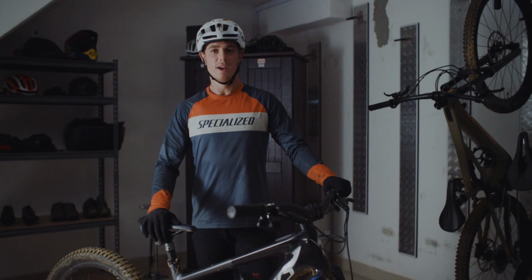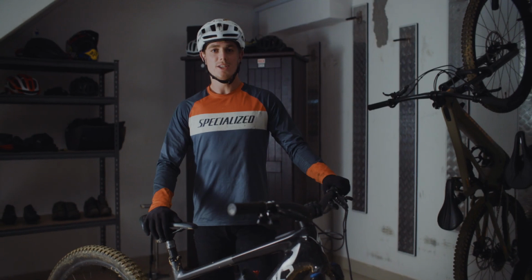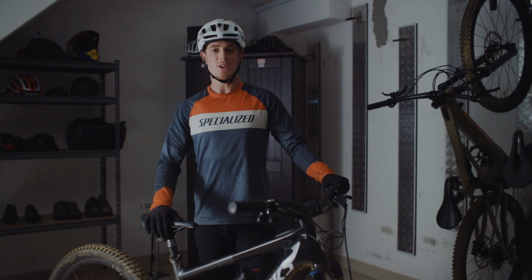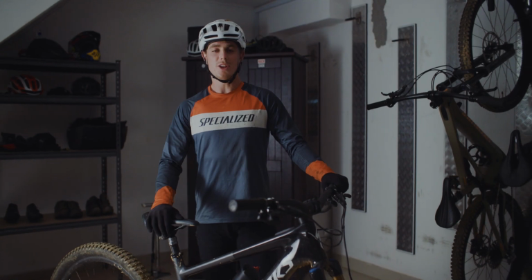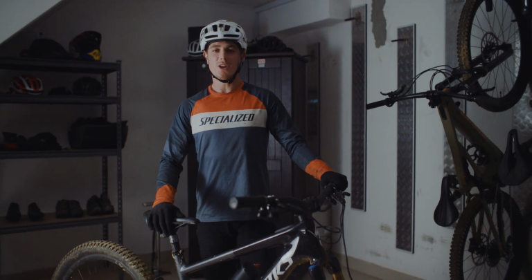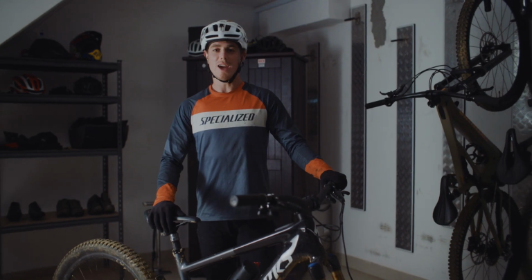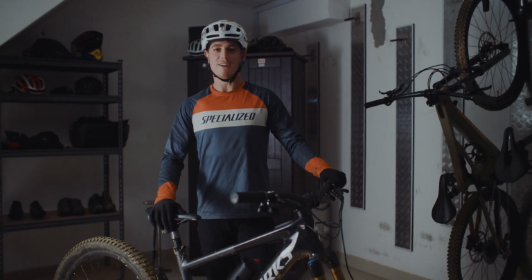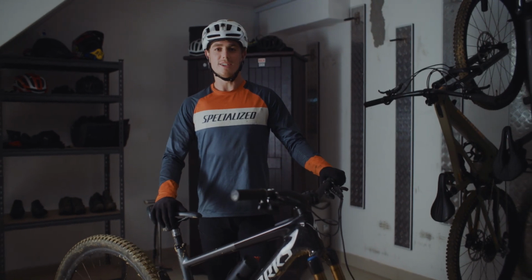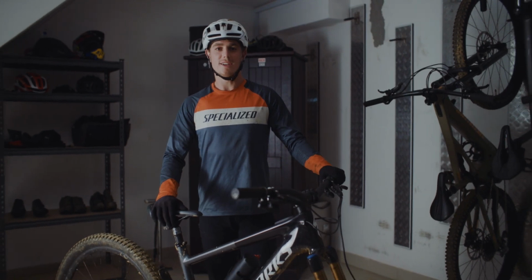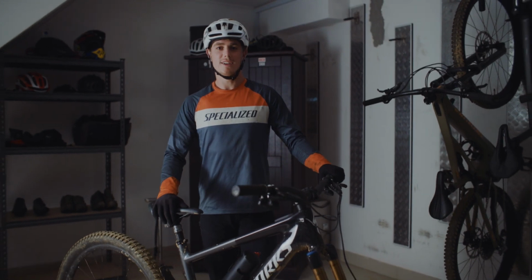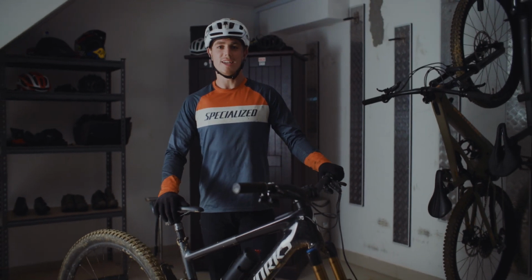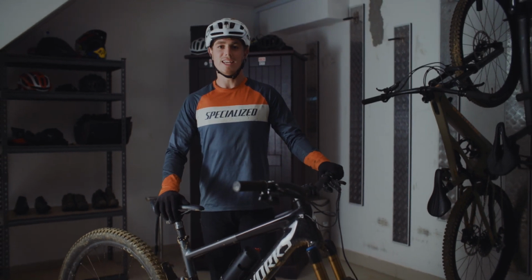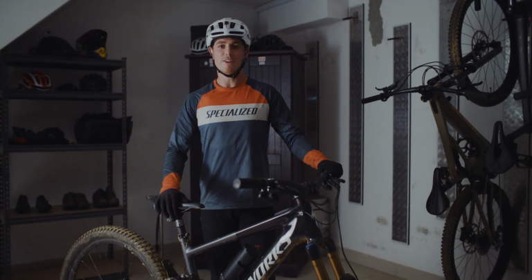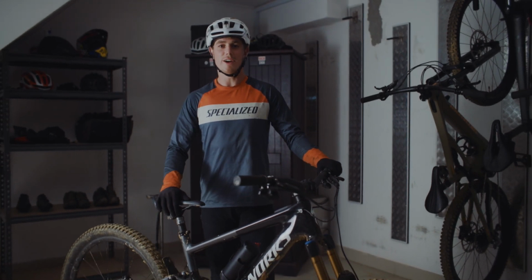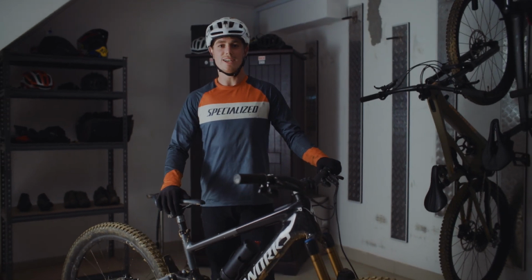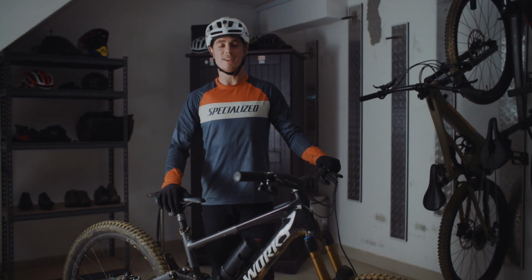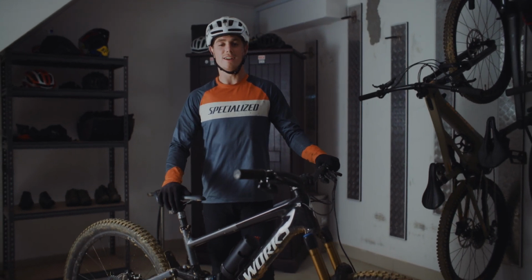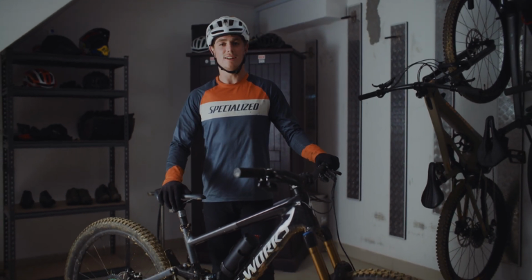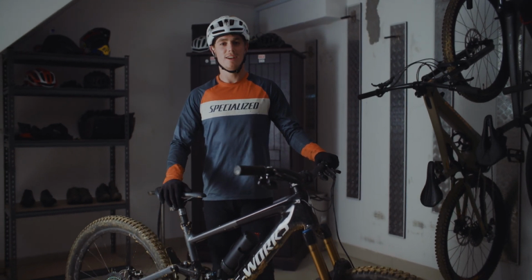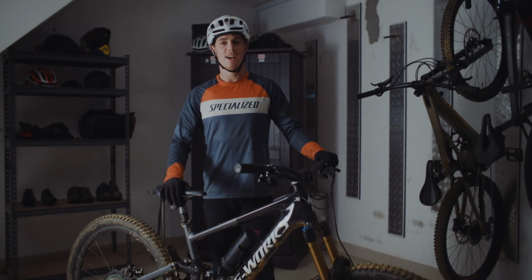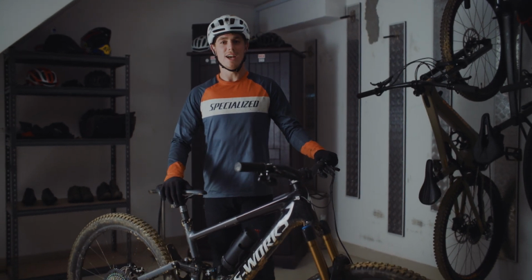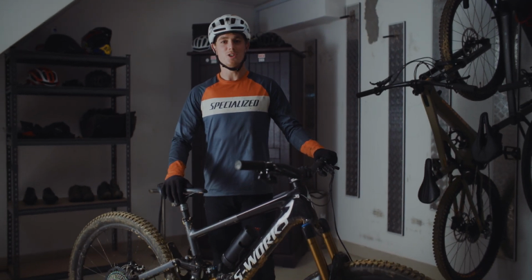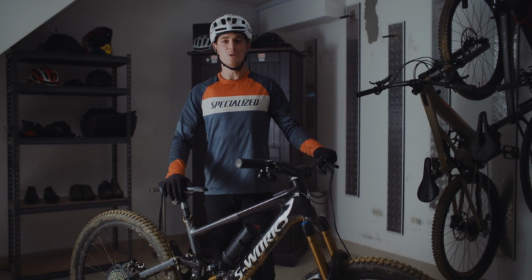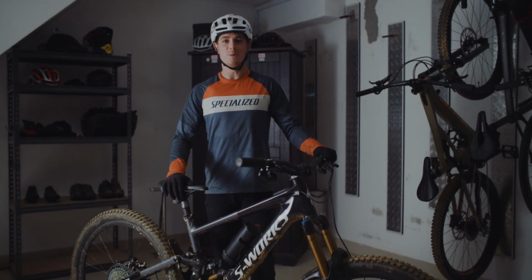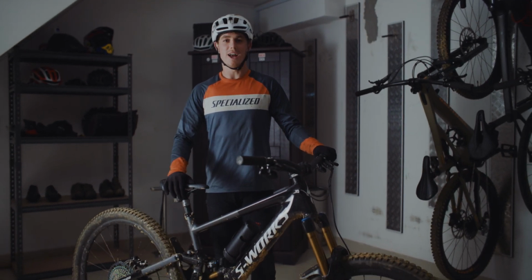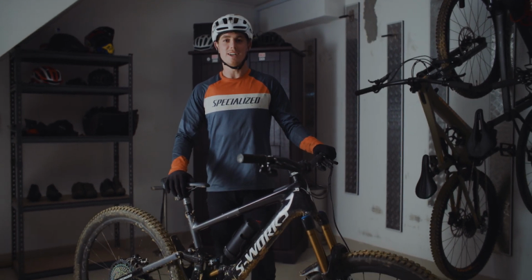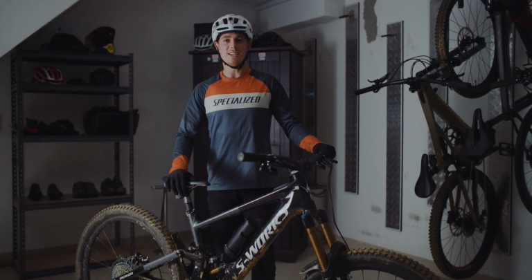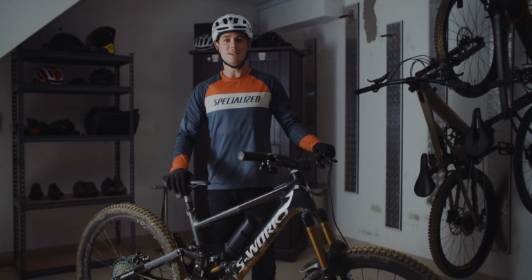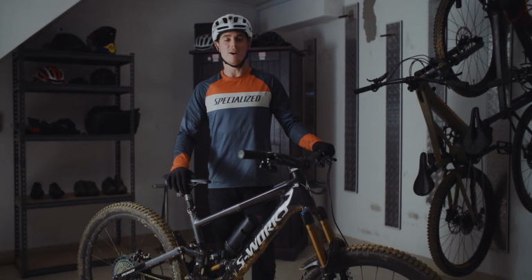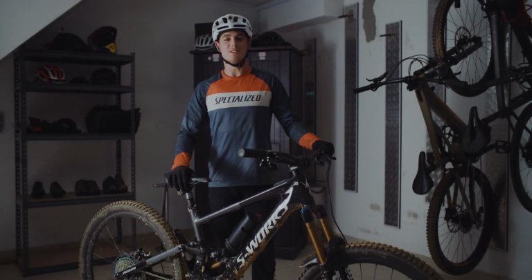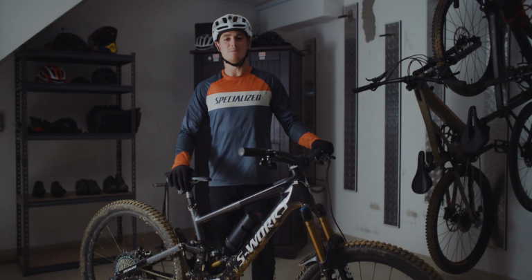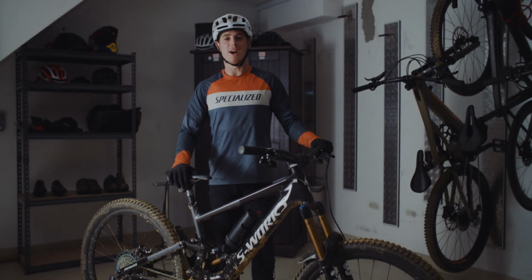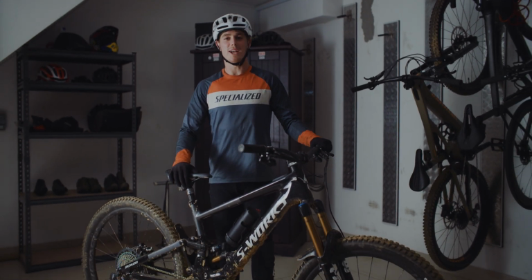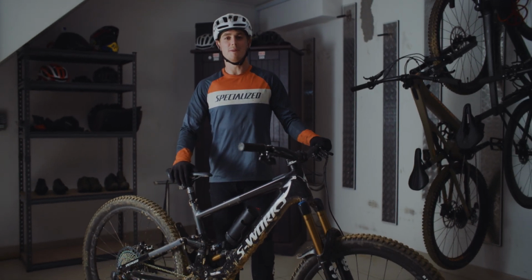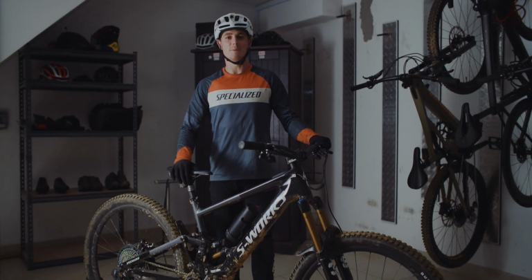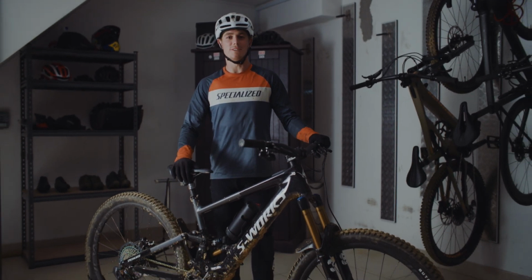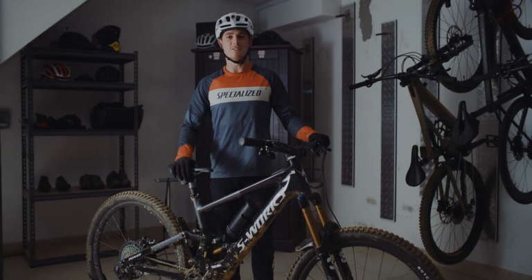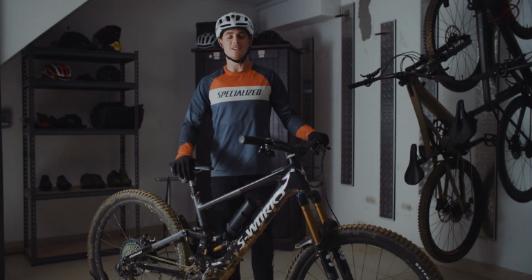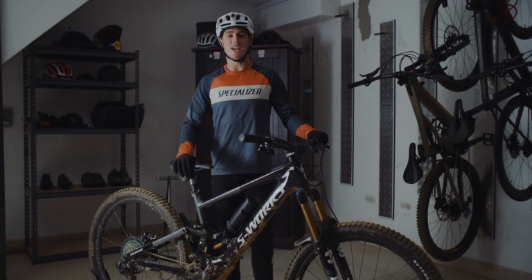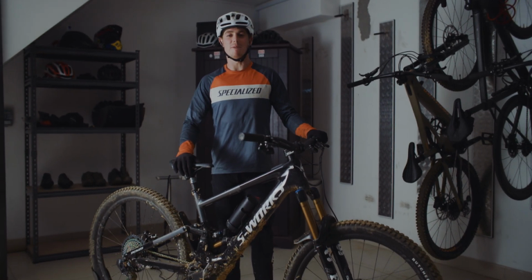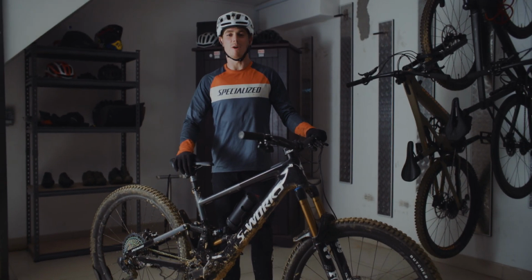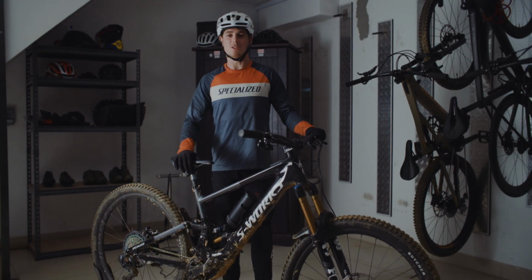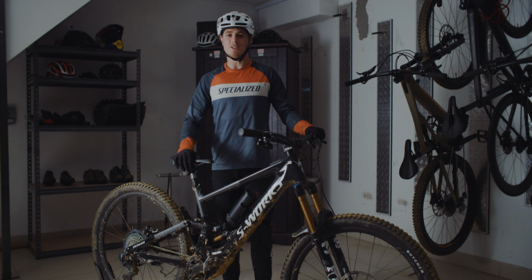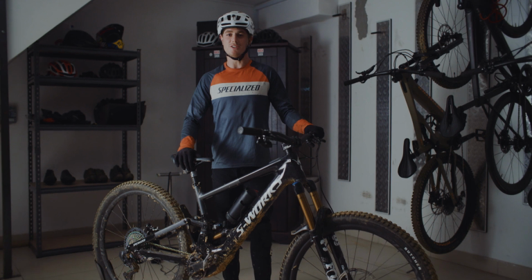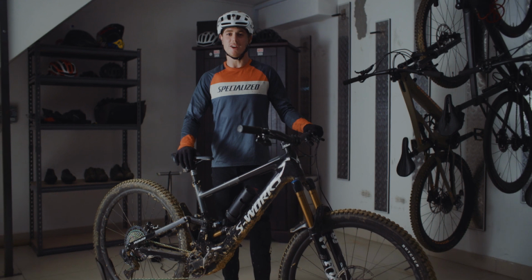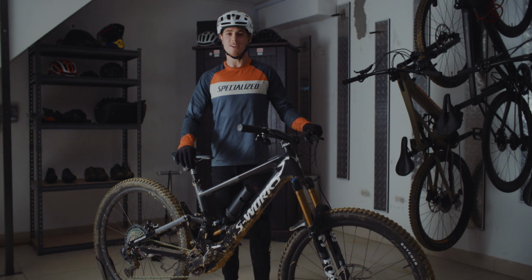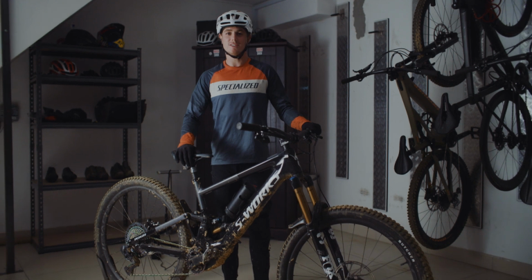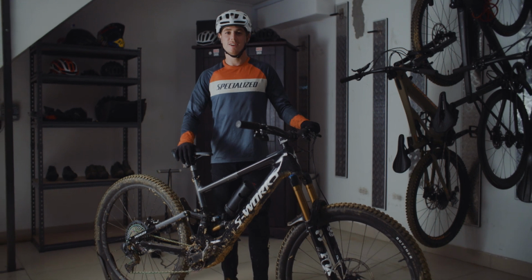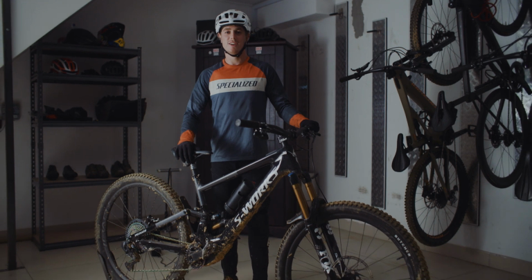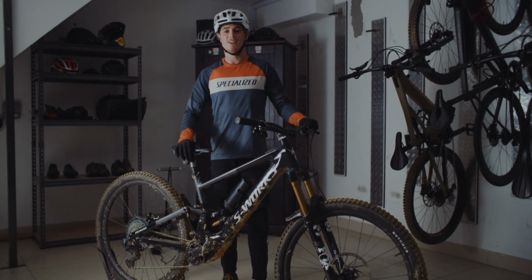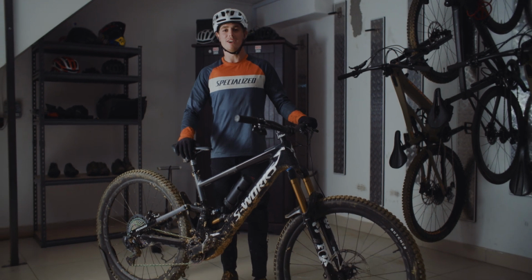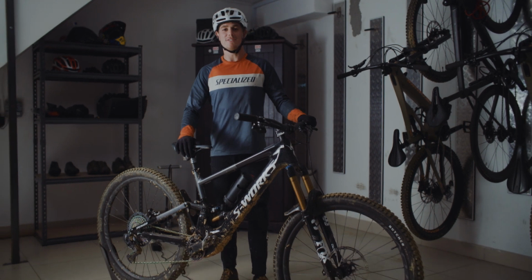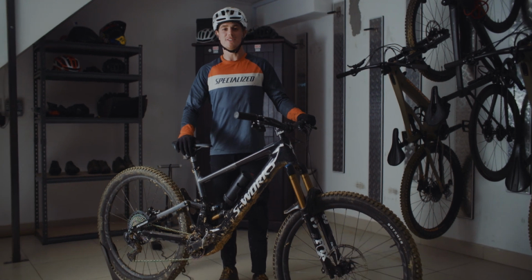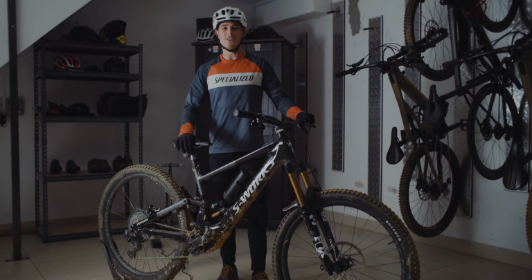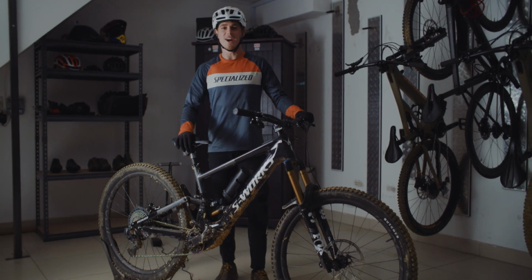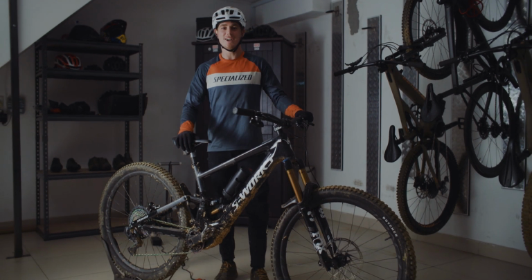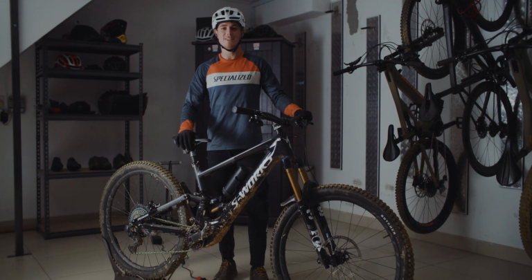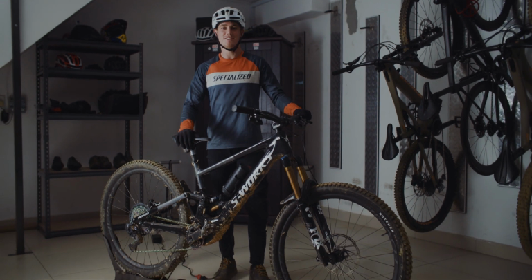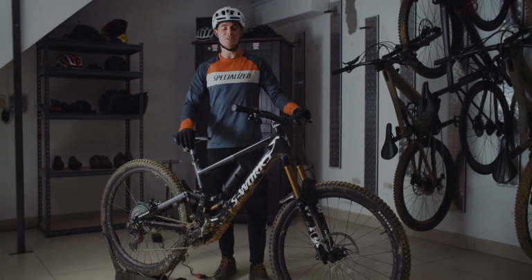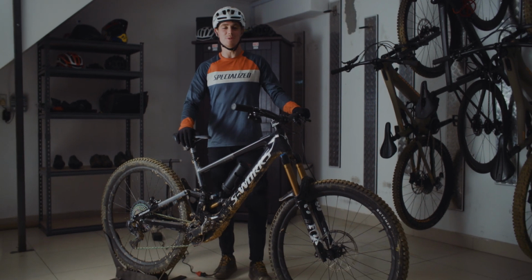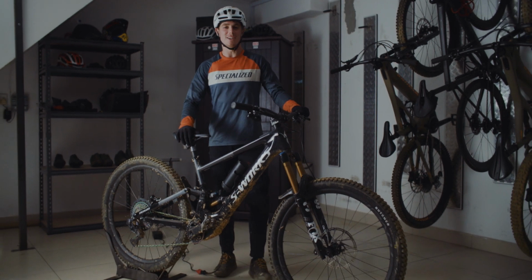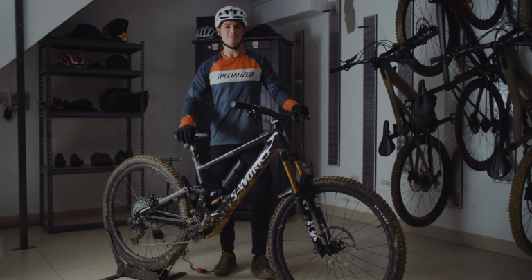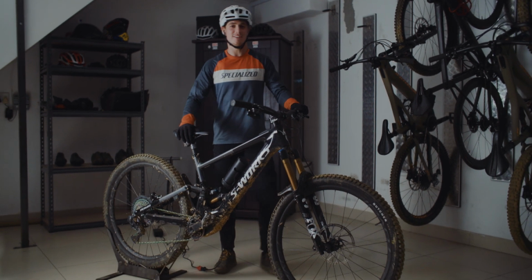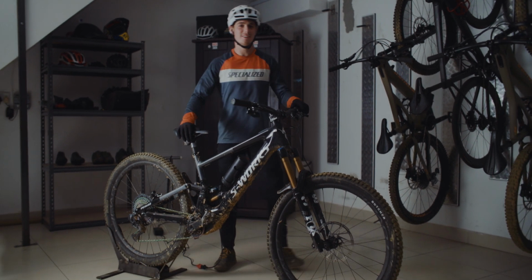So there you have it — the Kenevo SL, a super light e-mountain bike built for slaying monster trails. You have to try it to believe it.